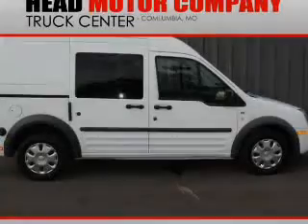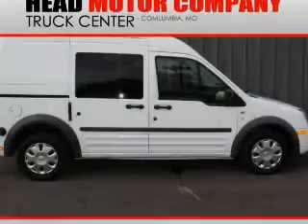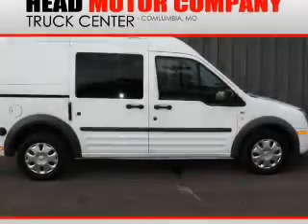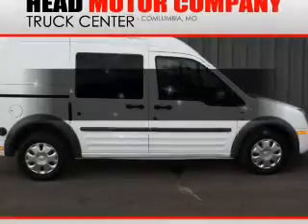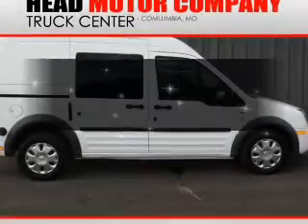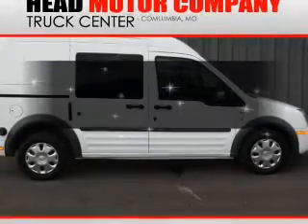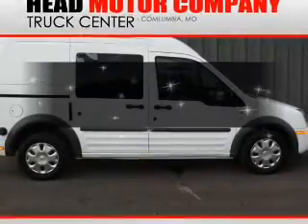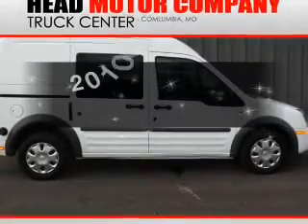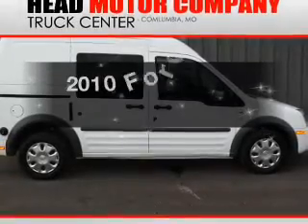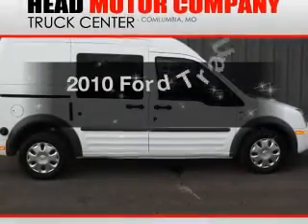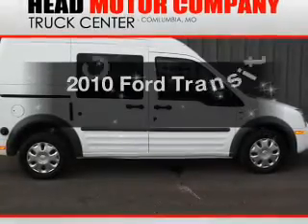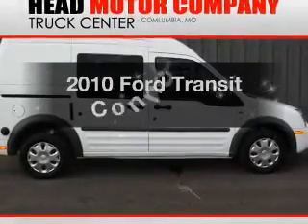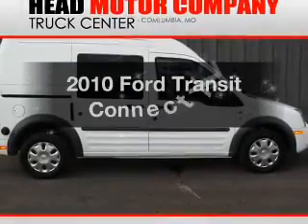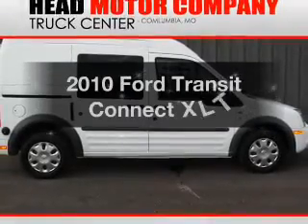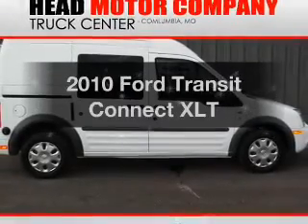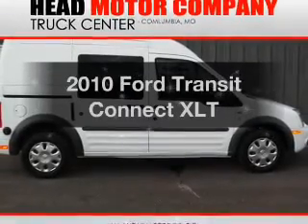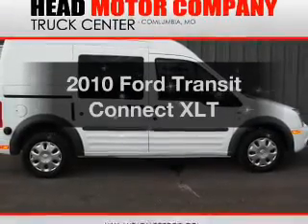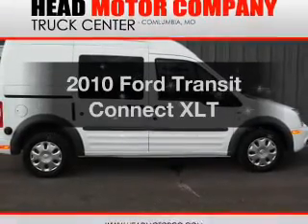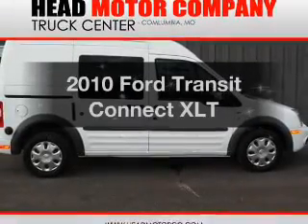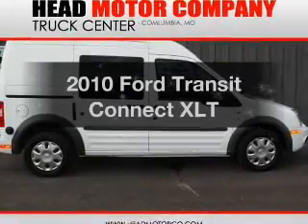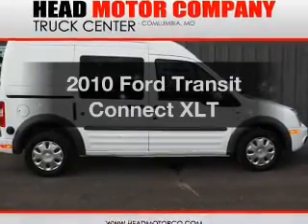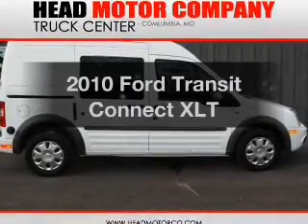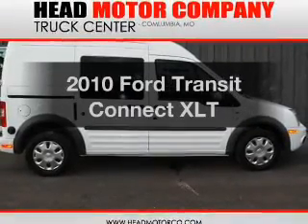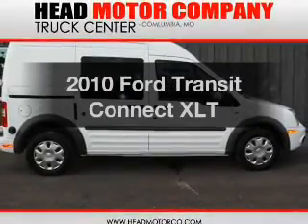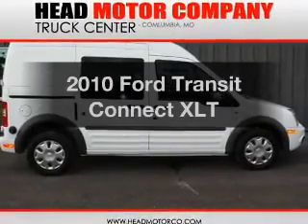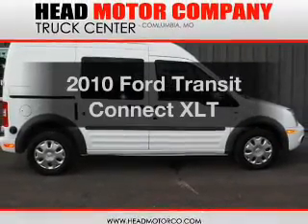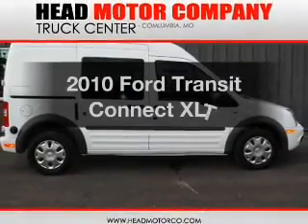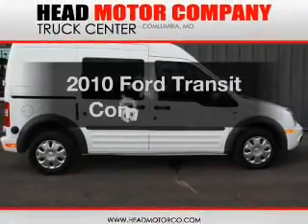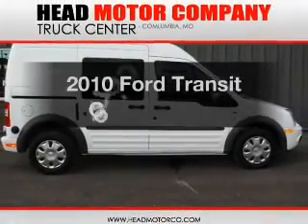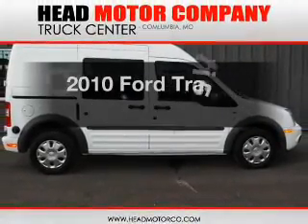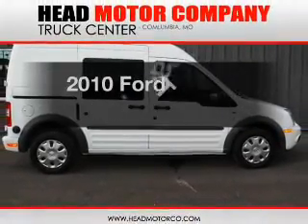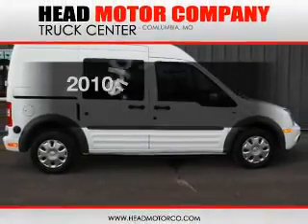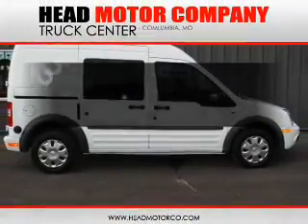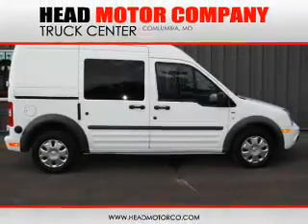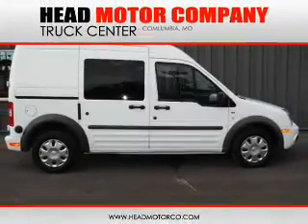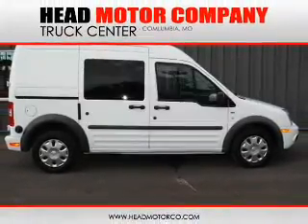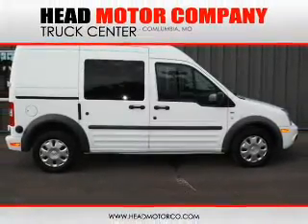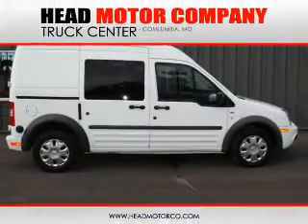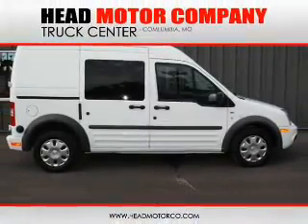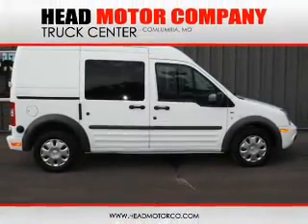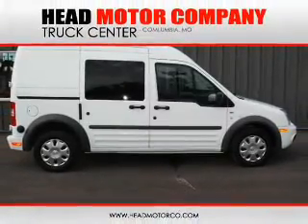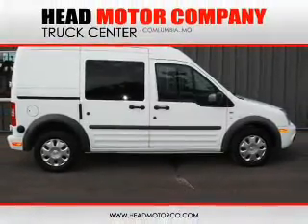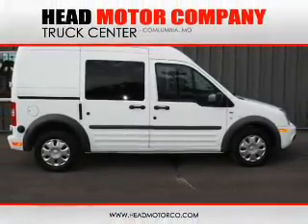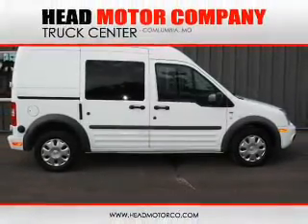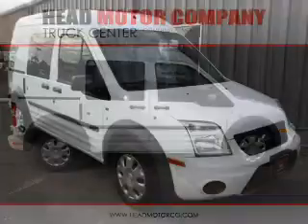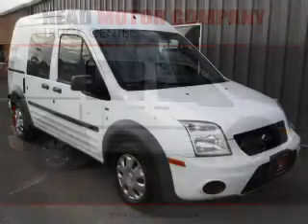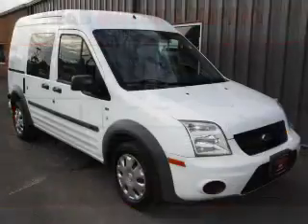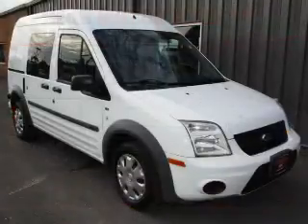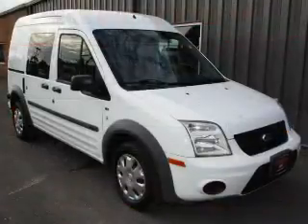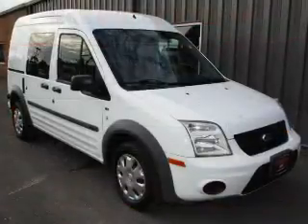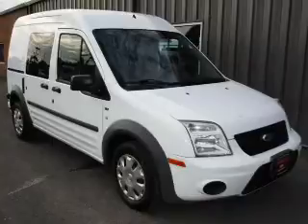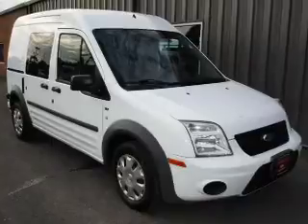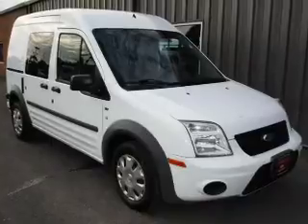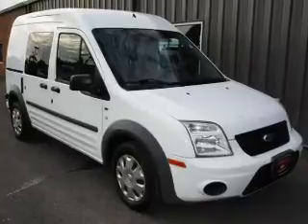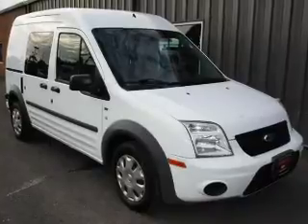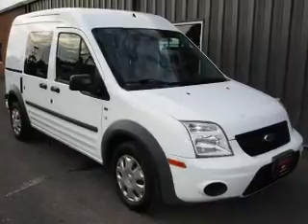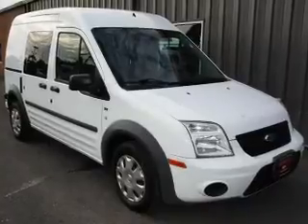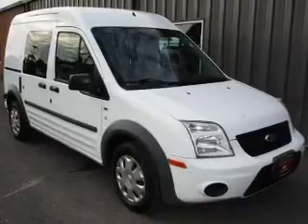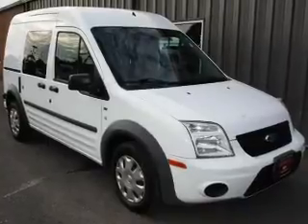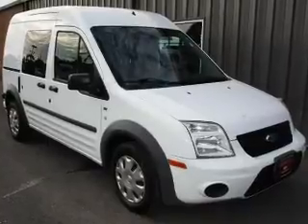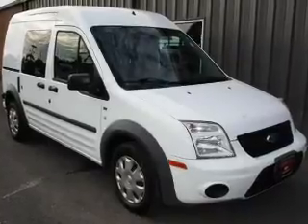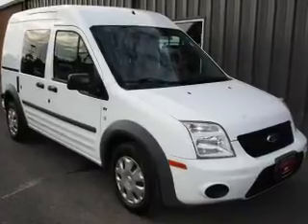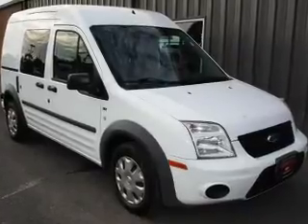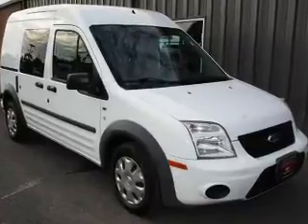Presenting the 2010 Ford Transit Connect. Travel the roads in style and comfort in this great vehicle.